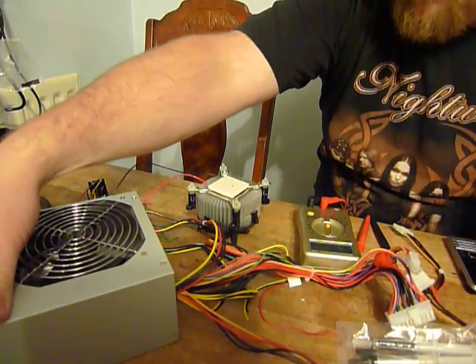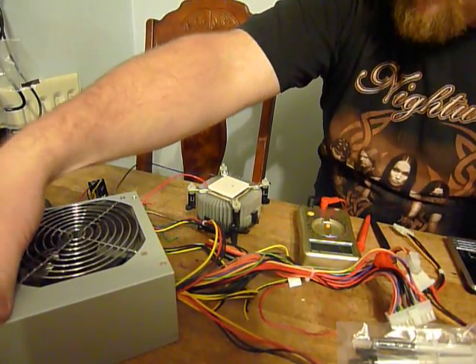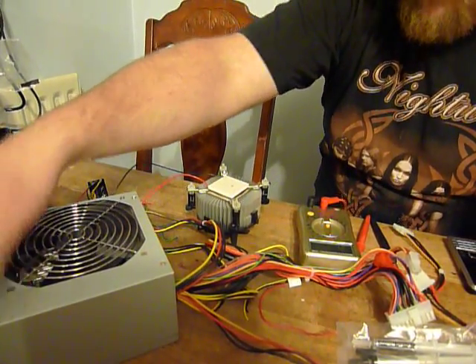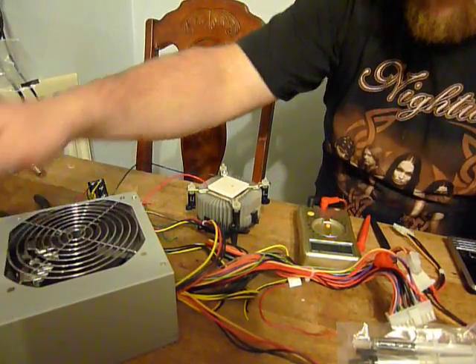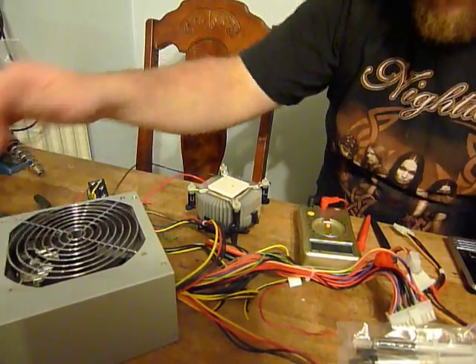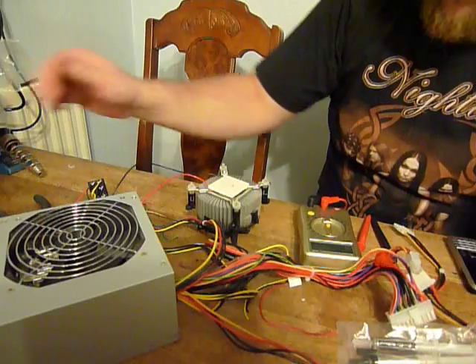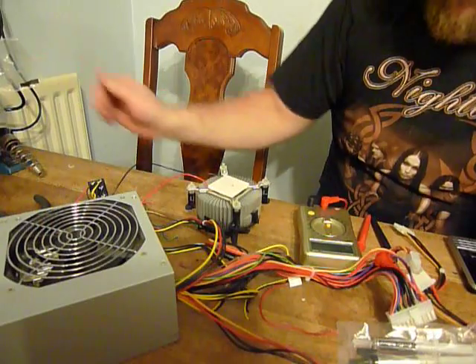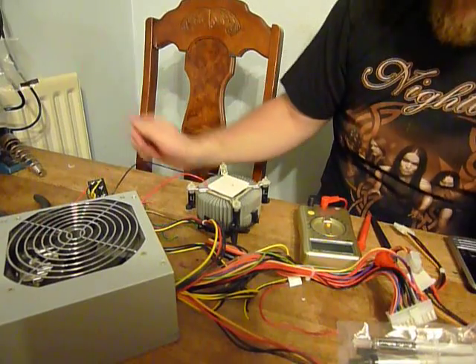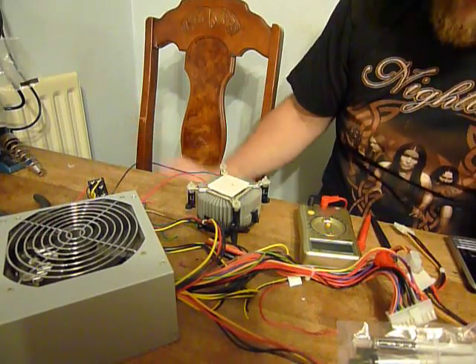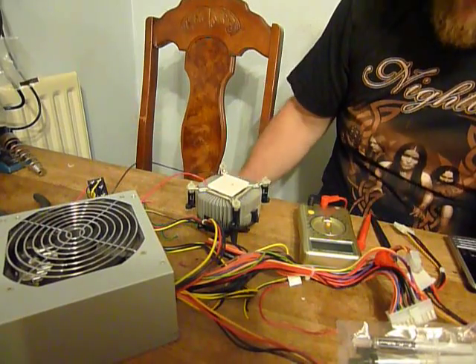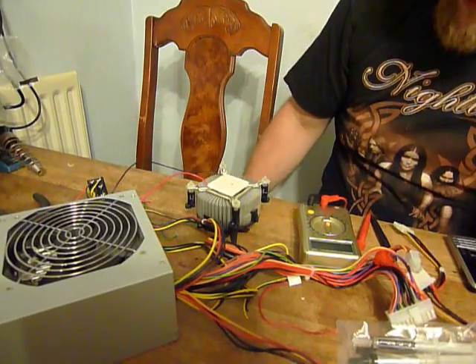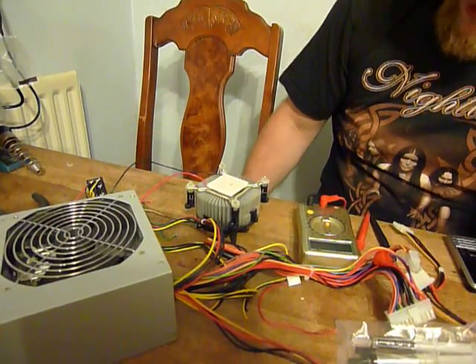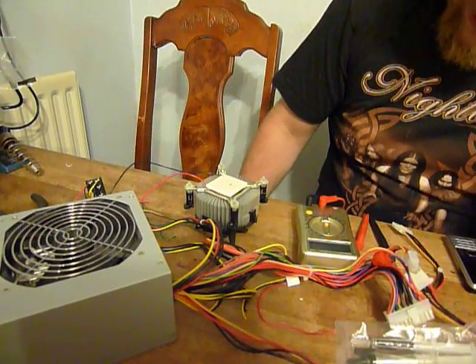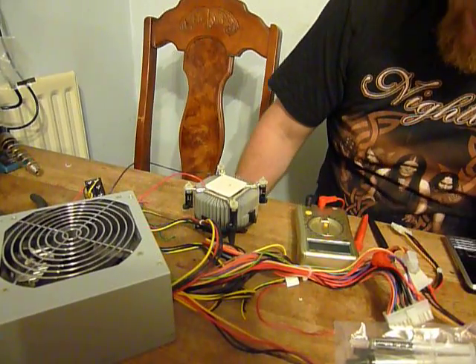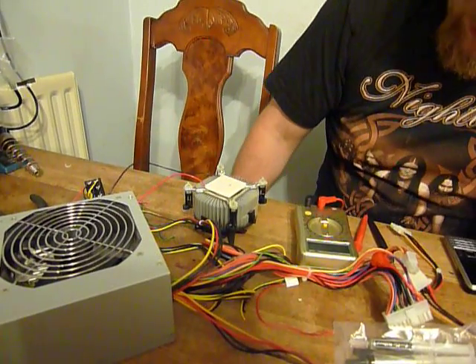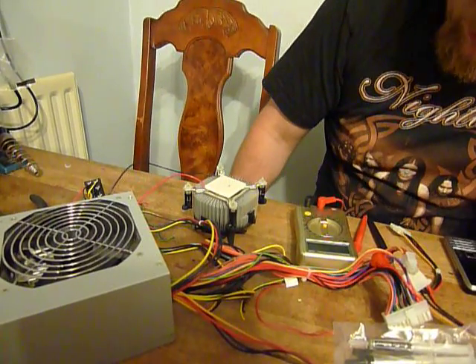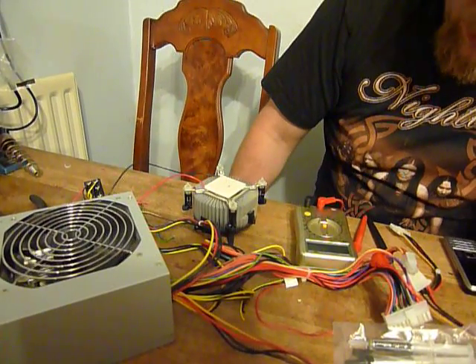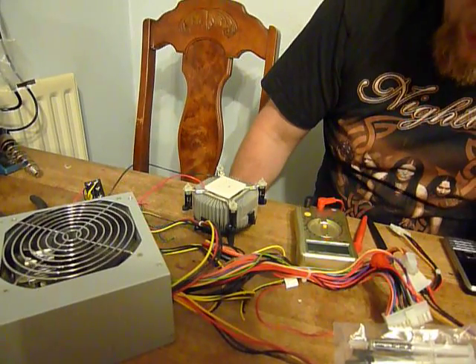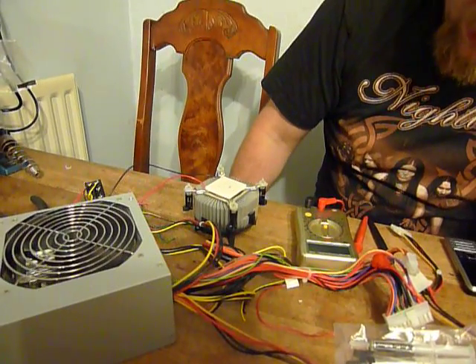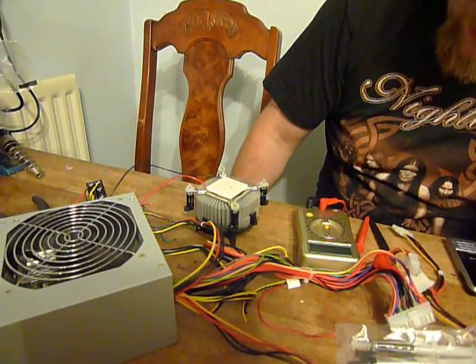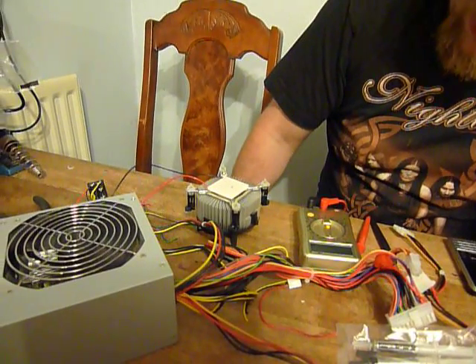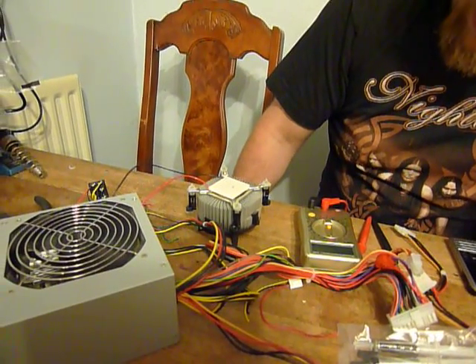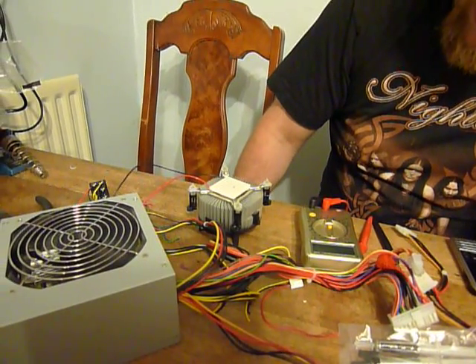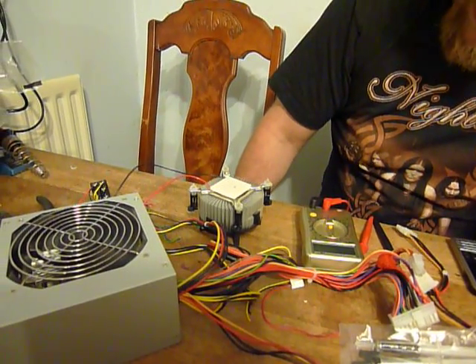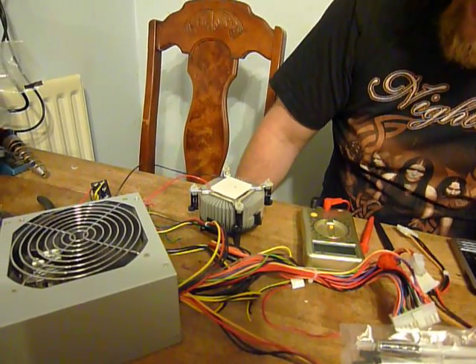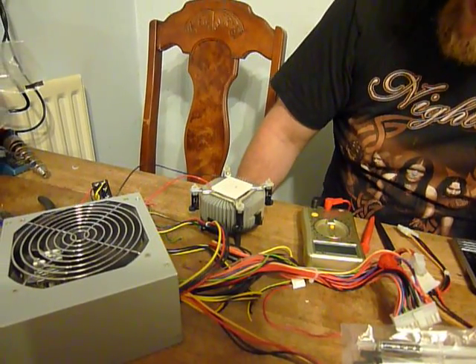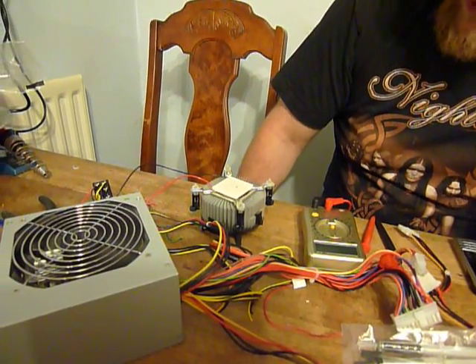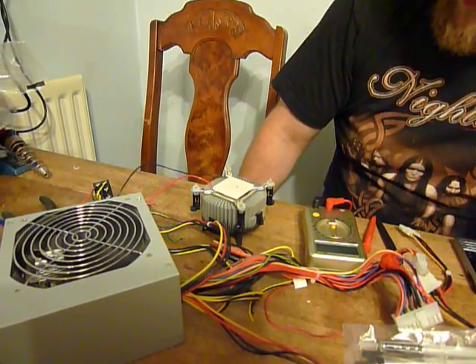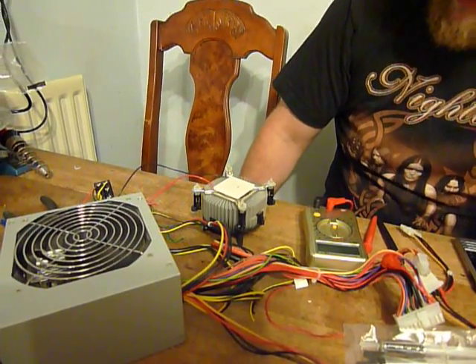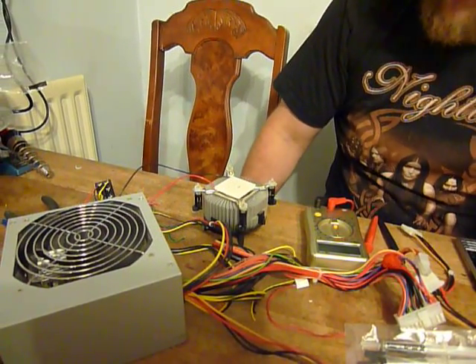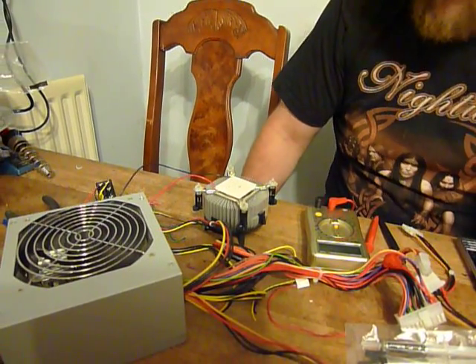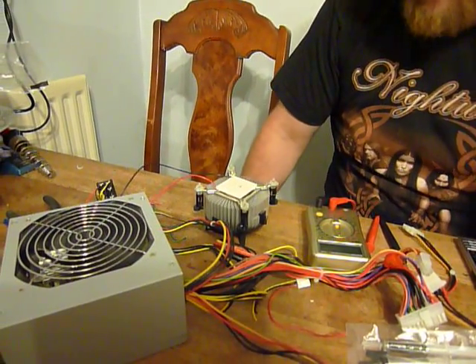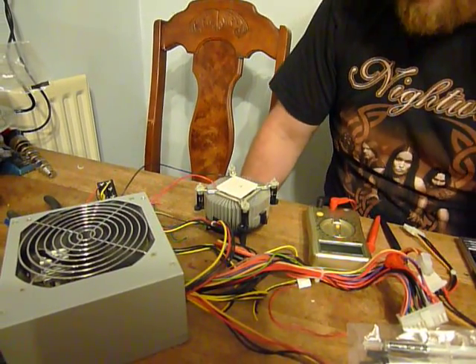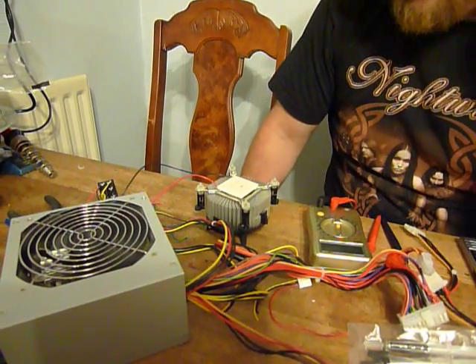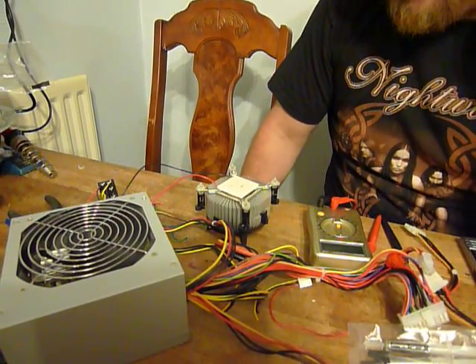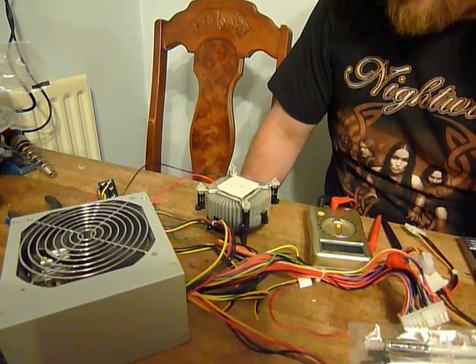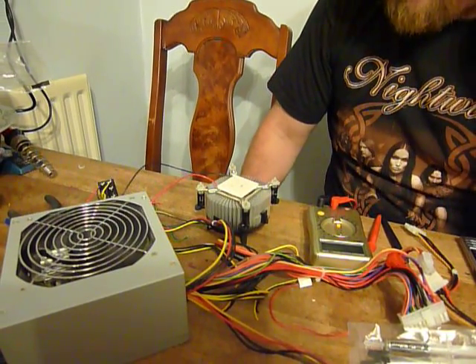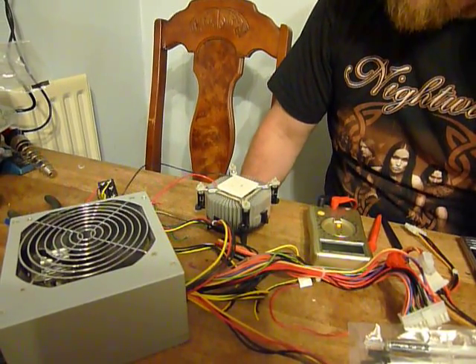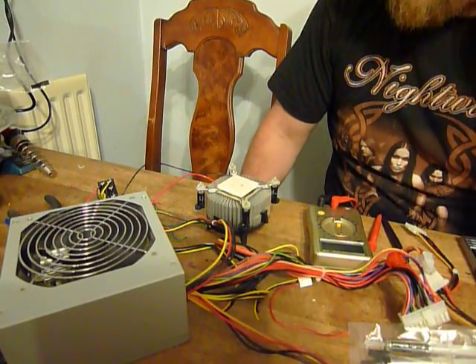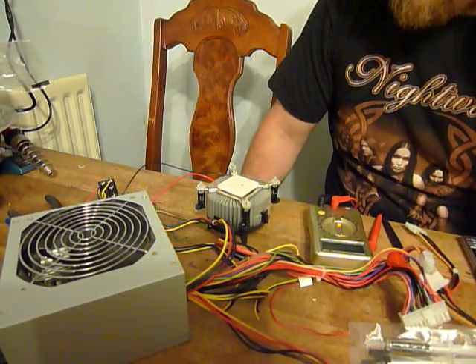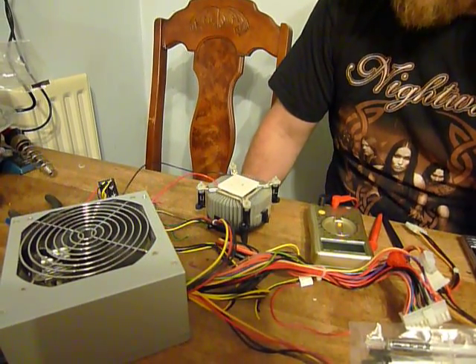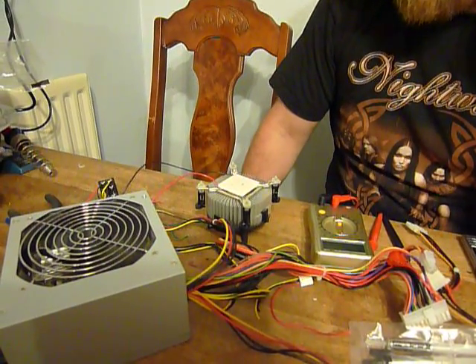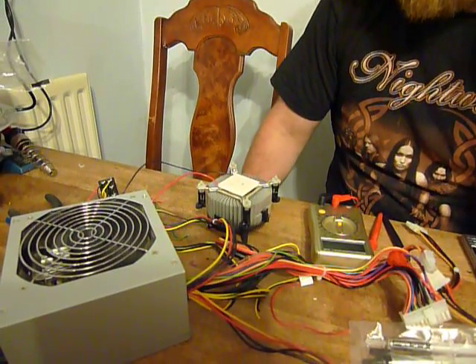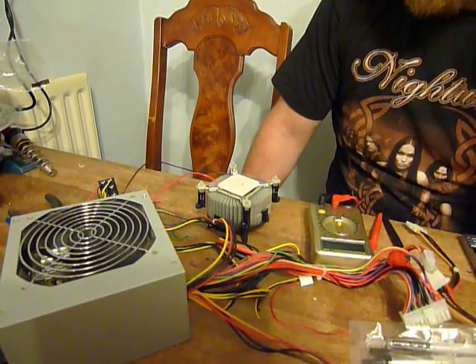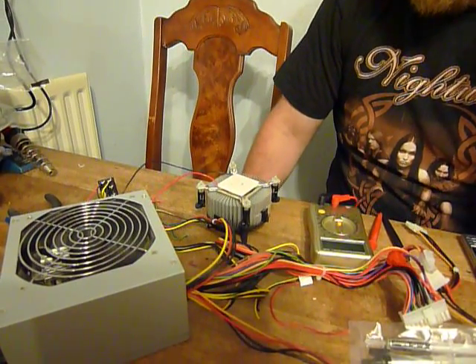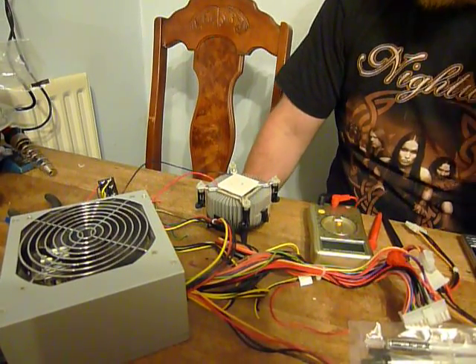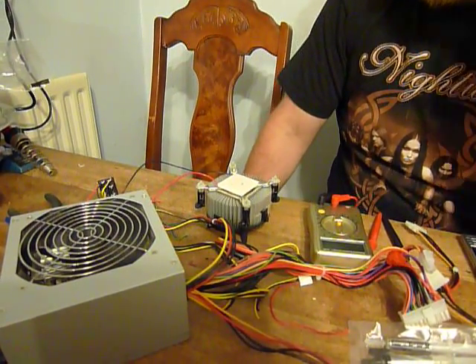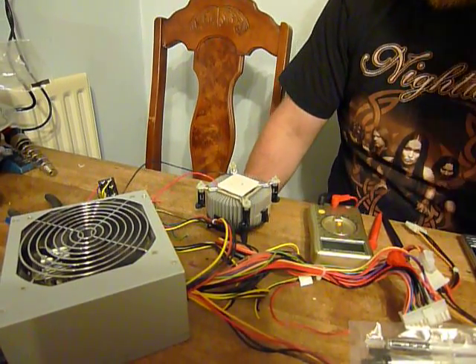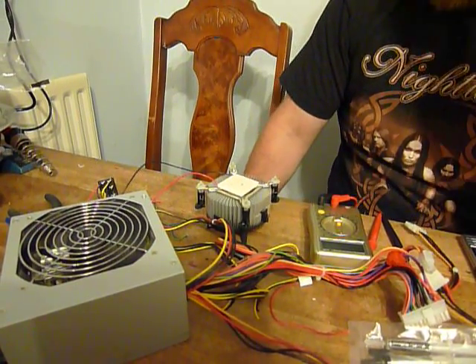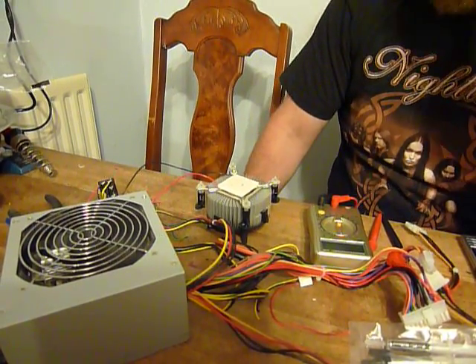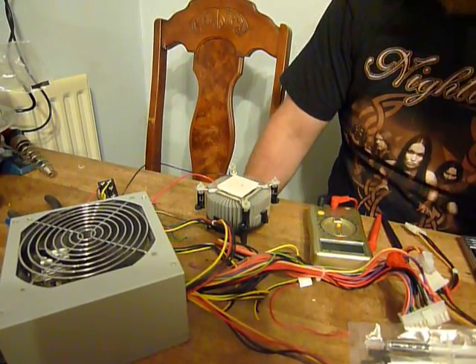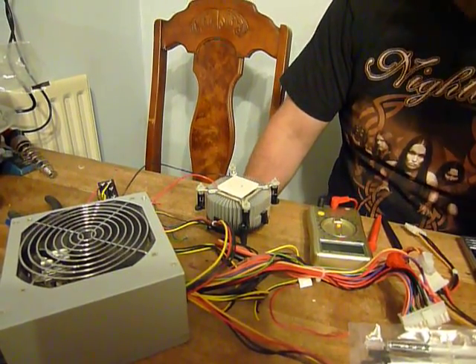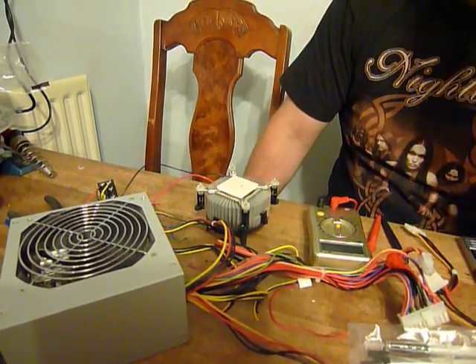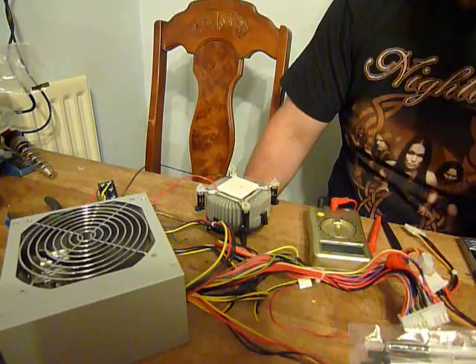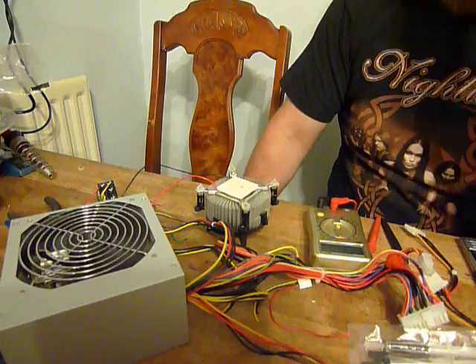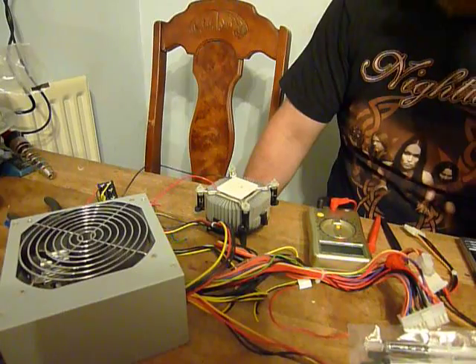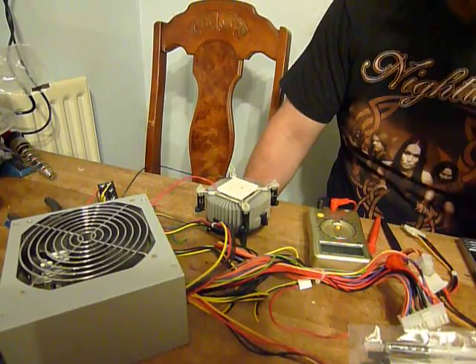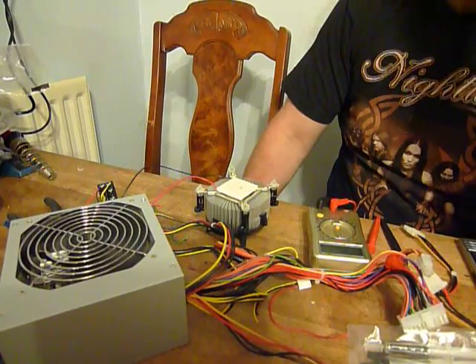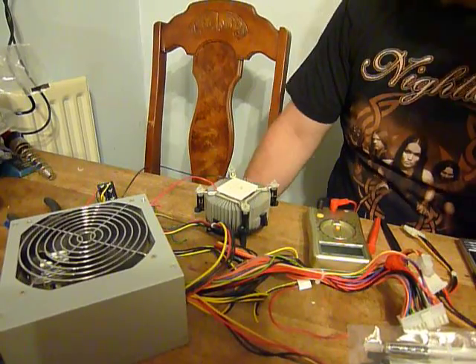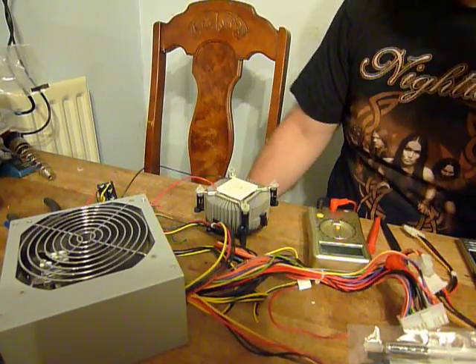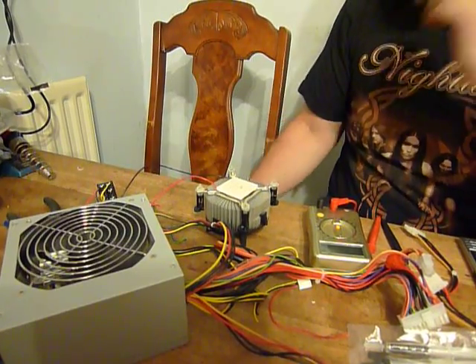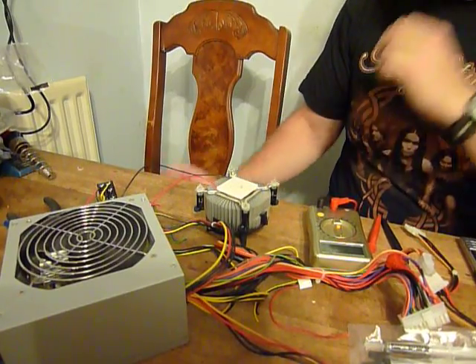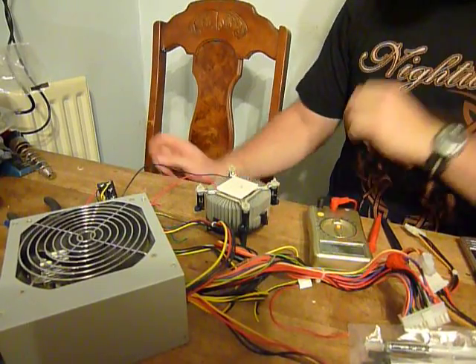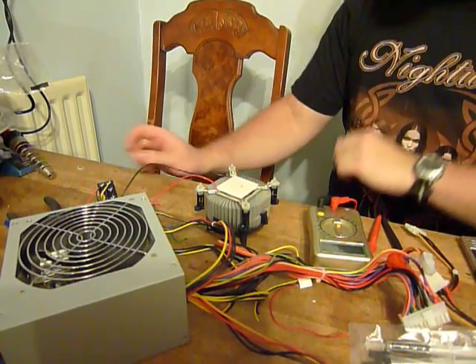As soon as the power supply comes on, it's spinning up the fan. The power supply's a bit crap, but it should be good enough for the job.